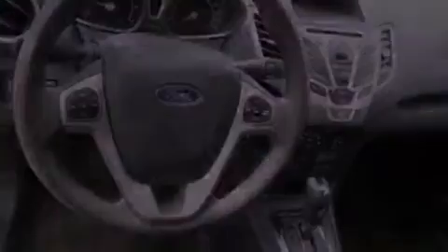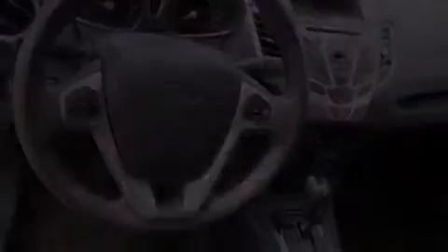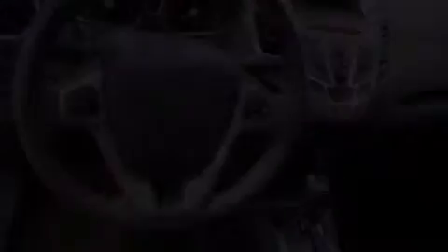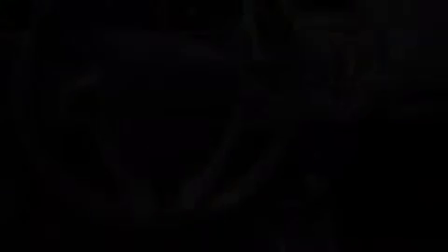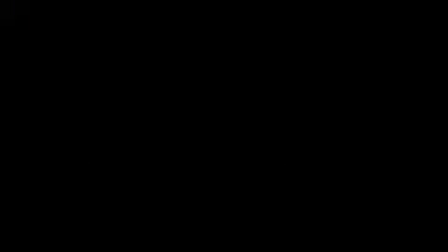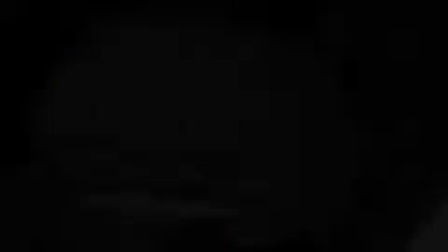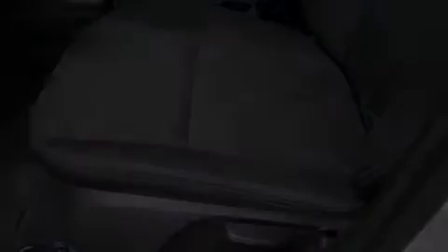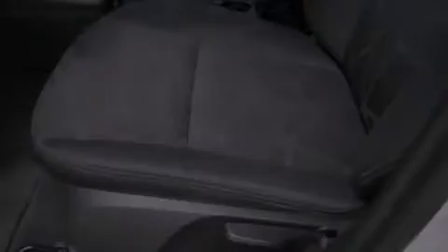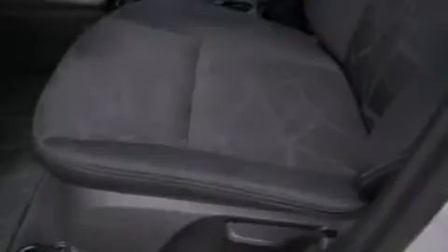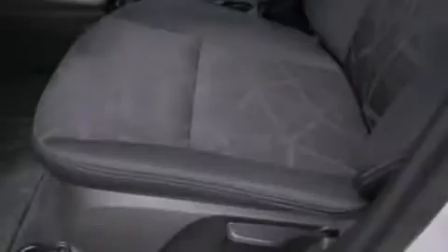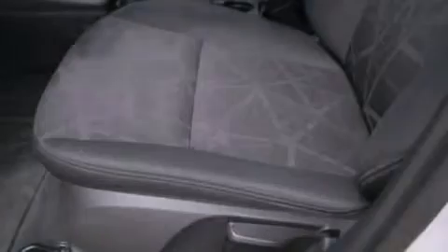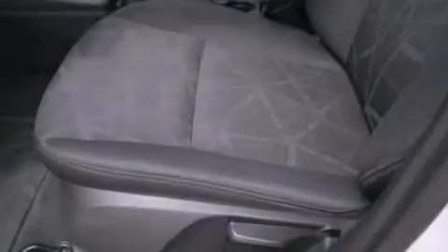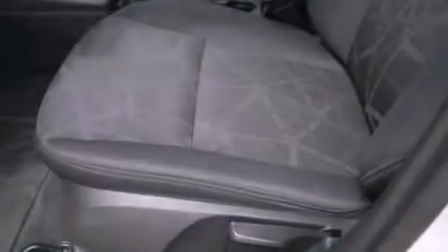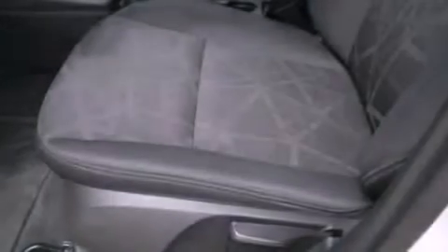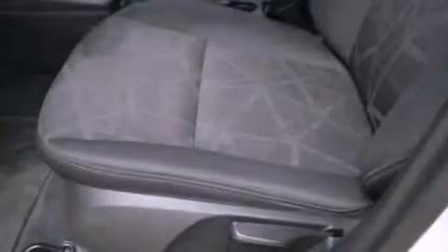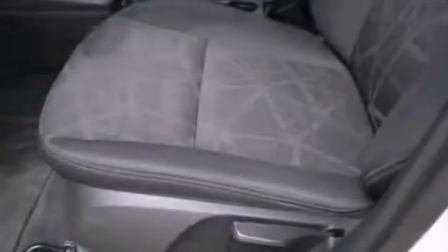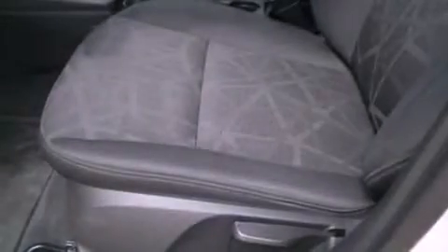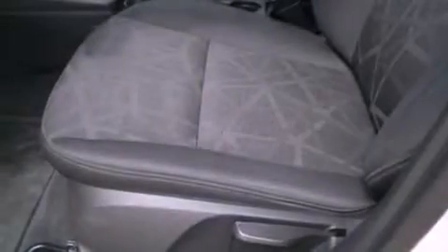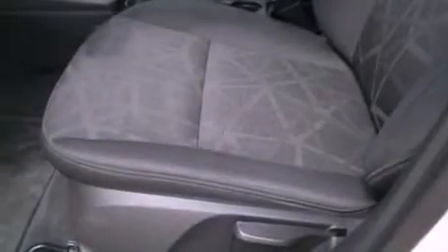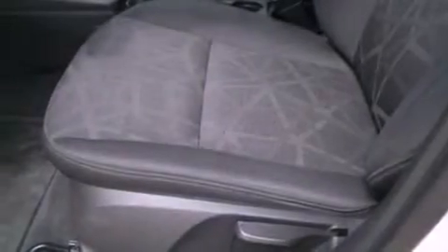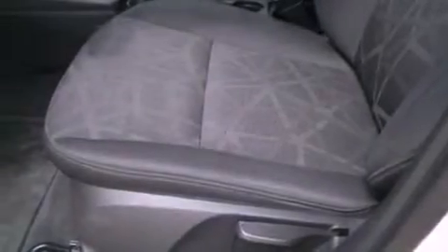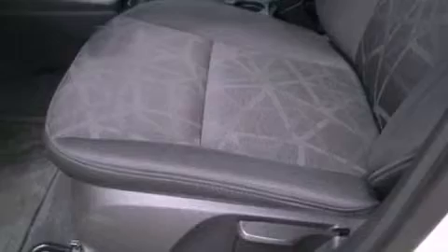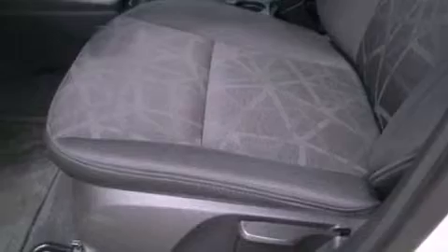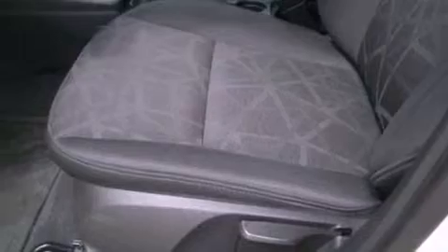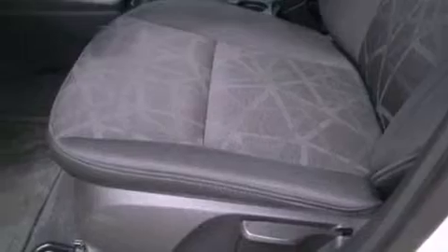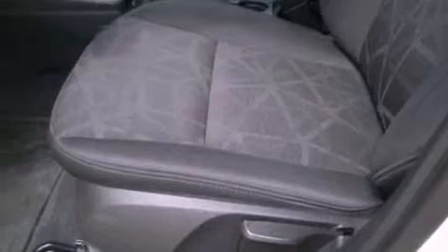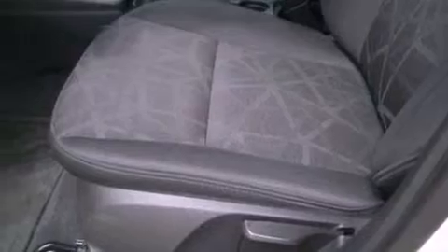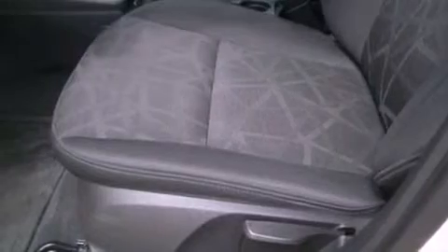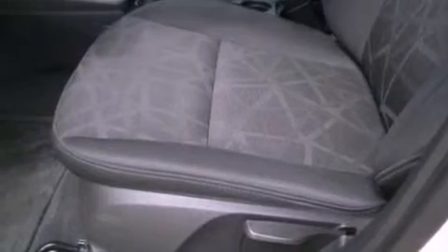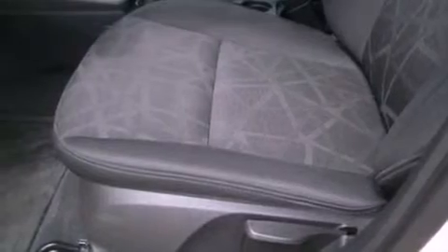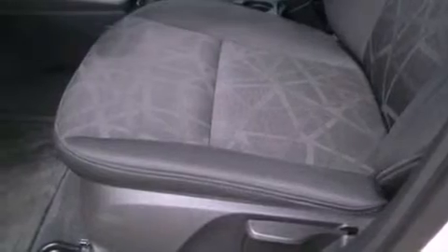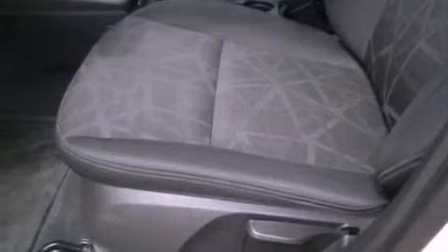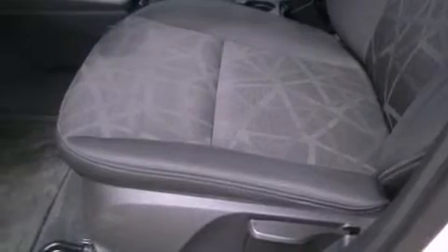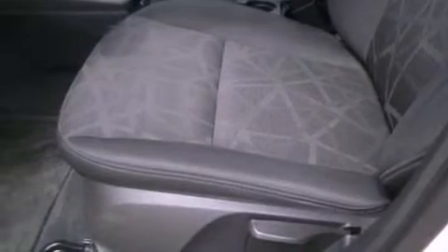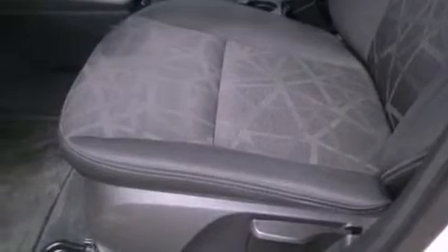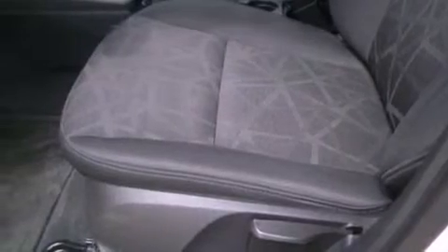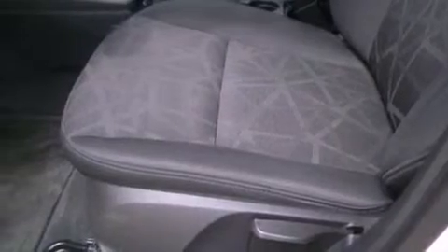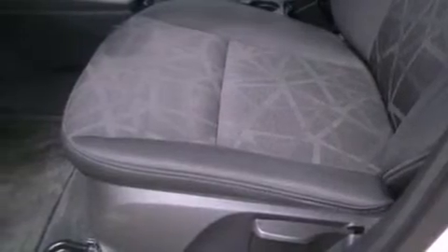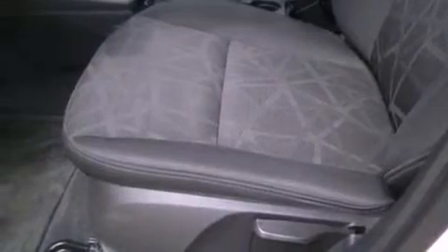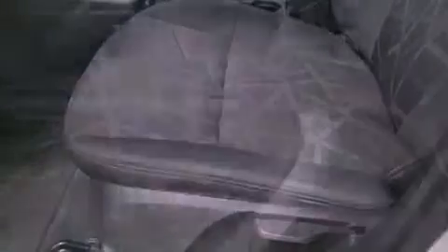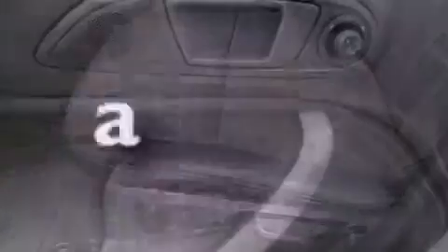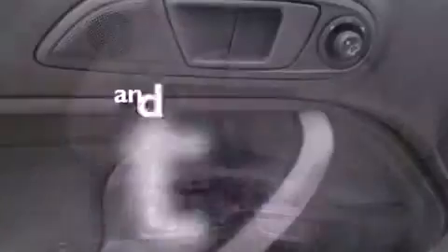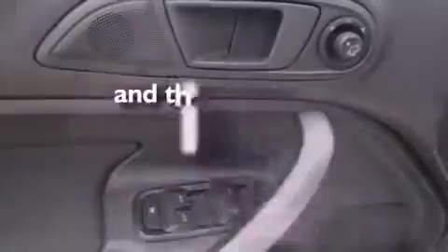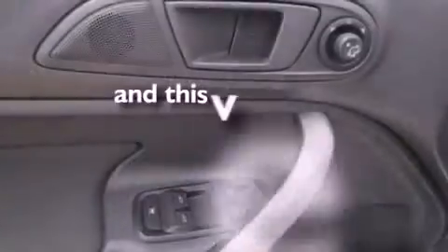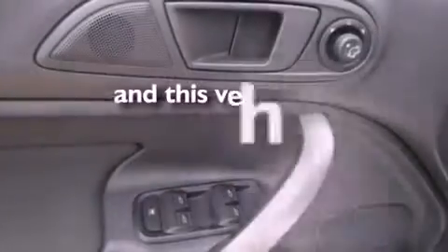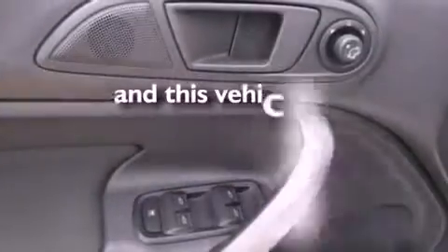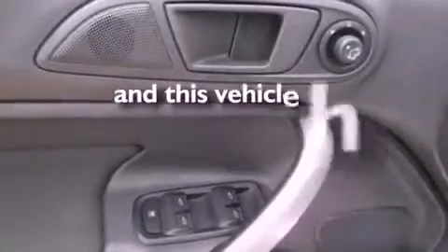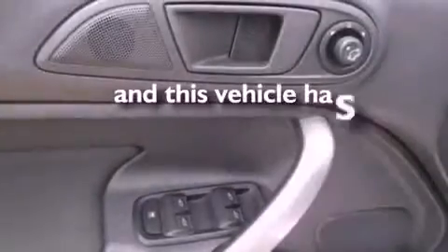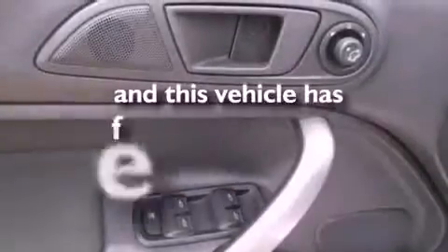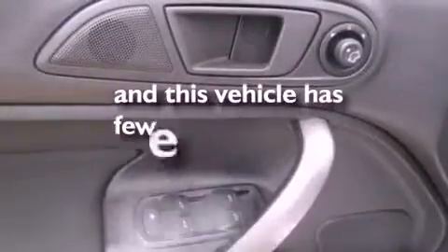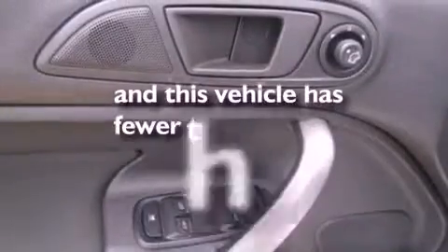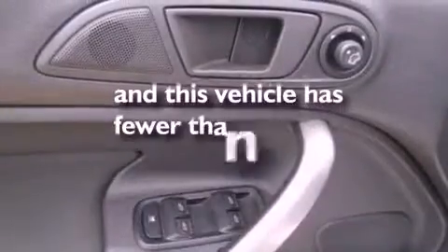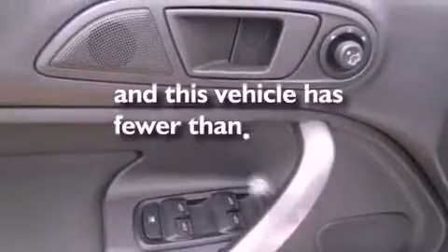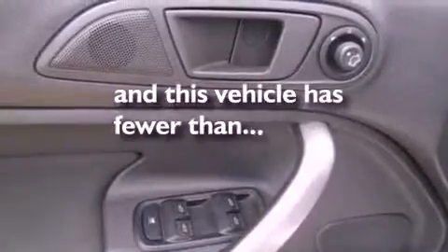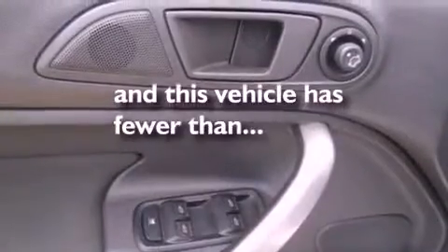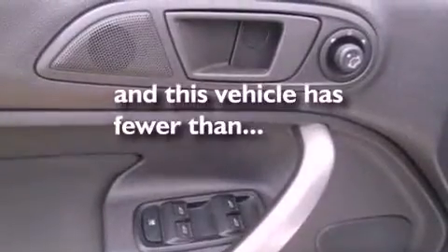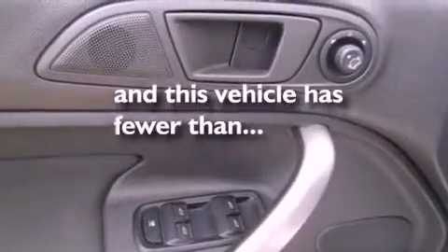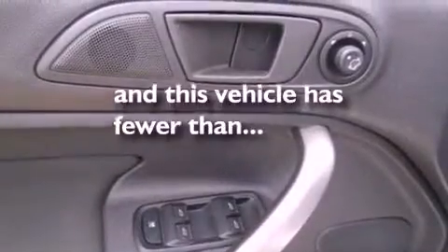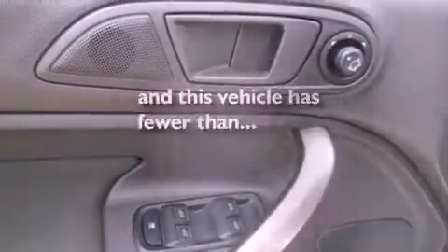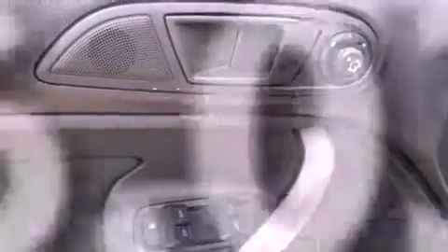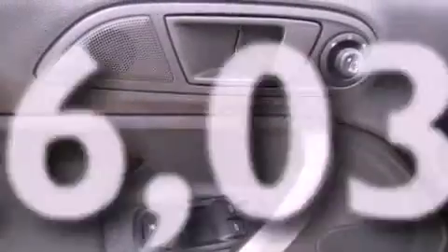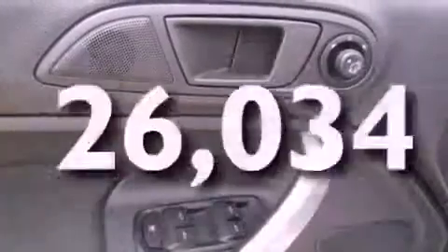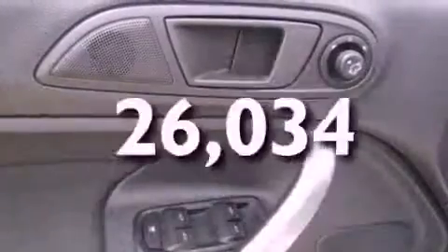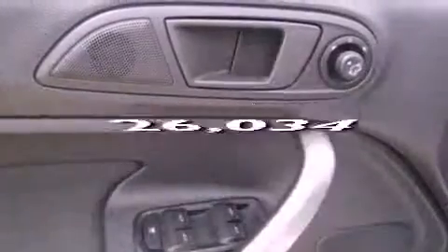Privacy glass, an anti-lock braking system, and air conditioning. This vehicle has fewer than 27,000 miles on the odometer.